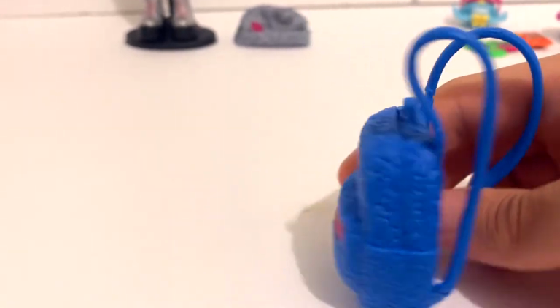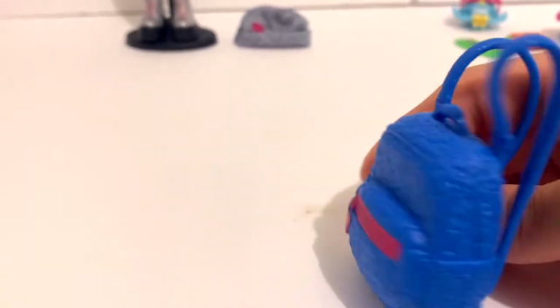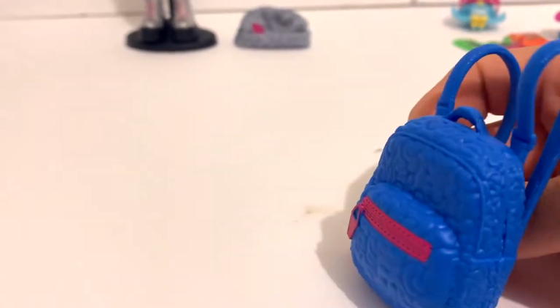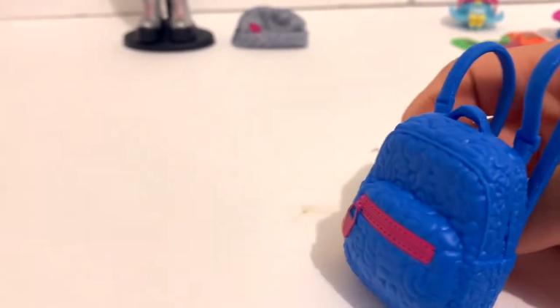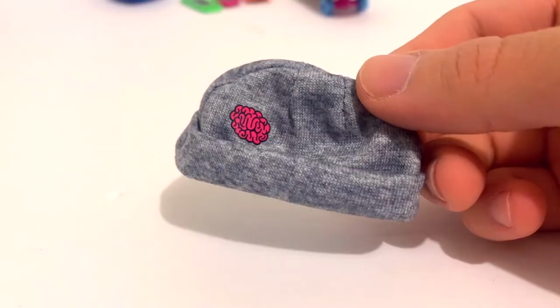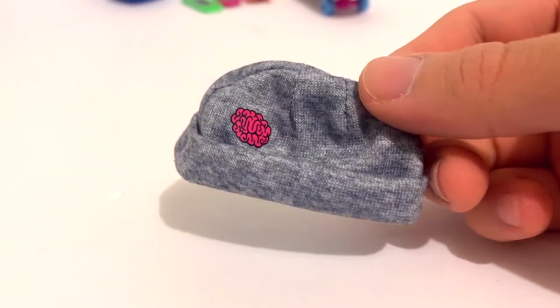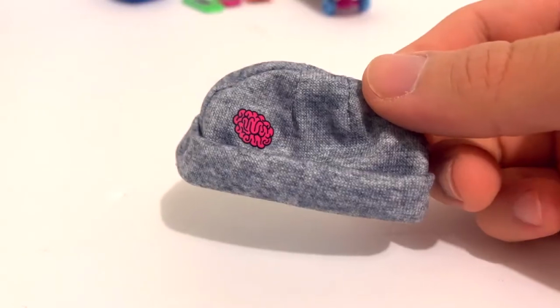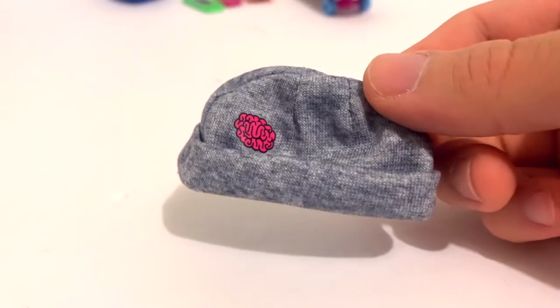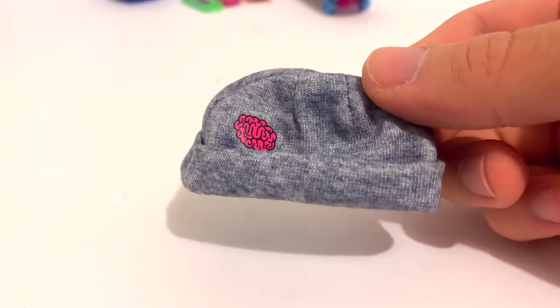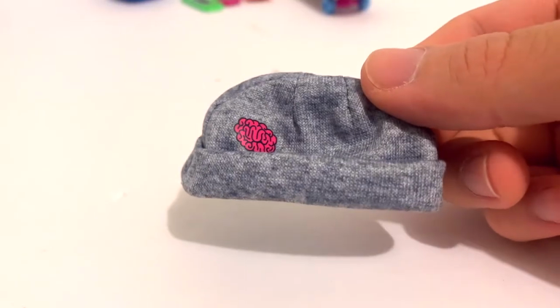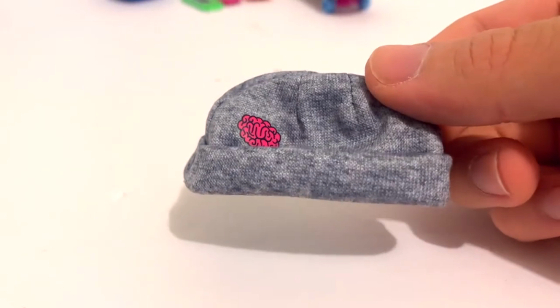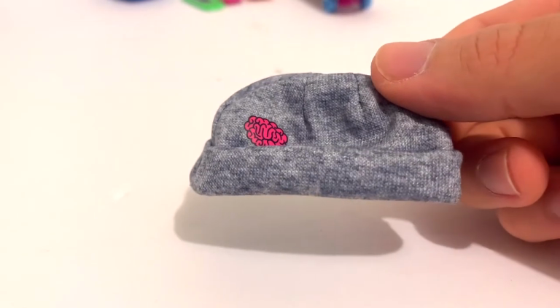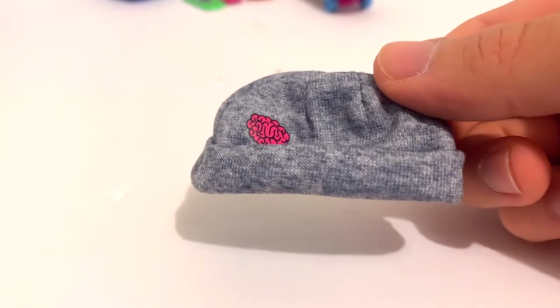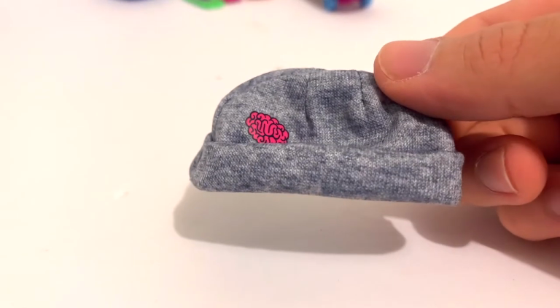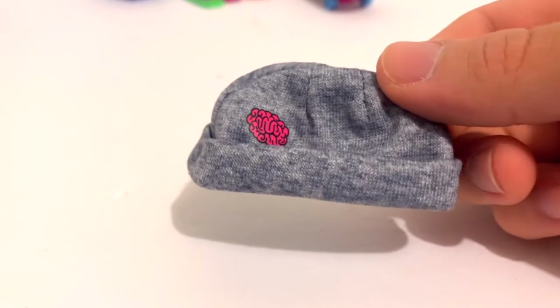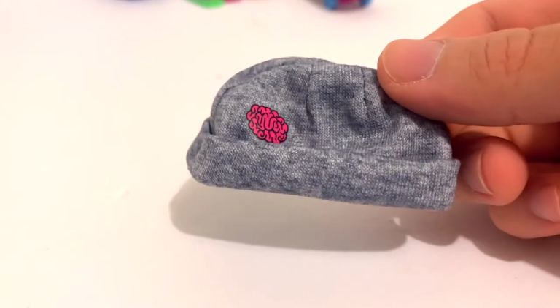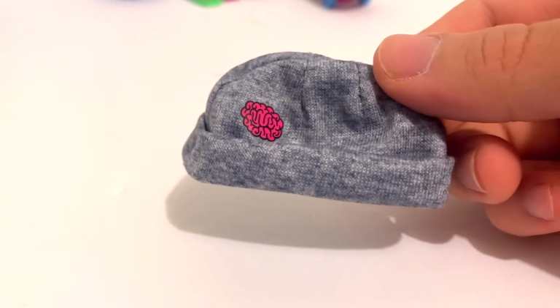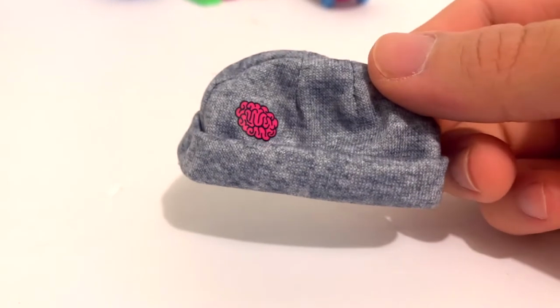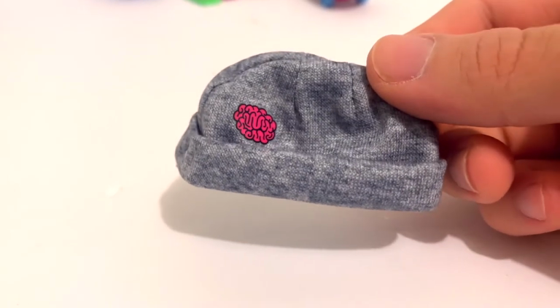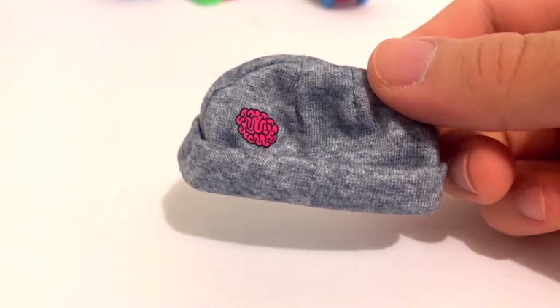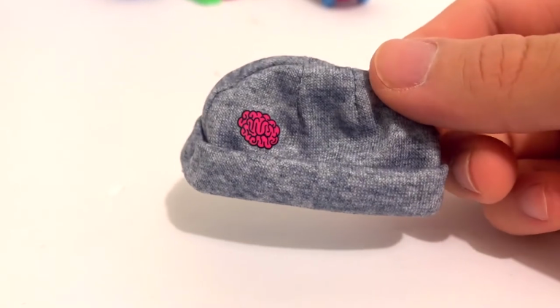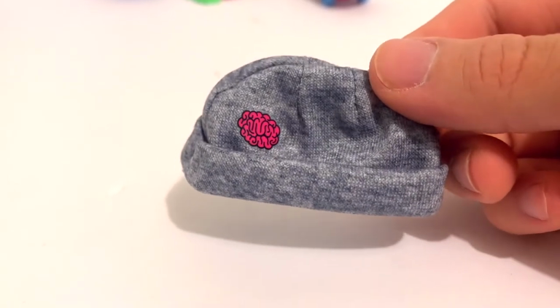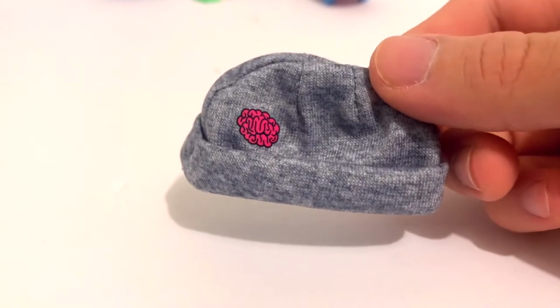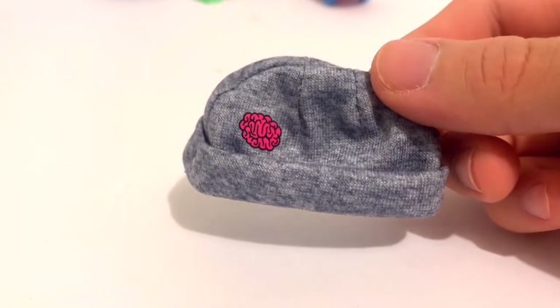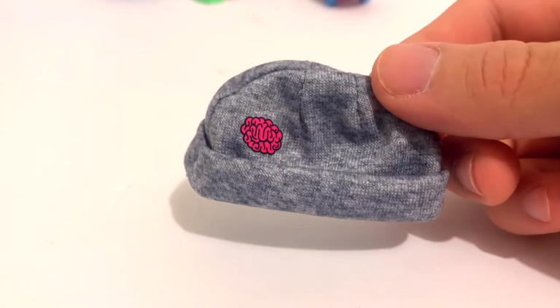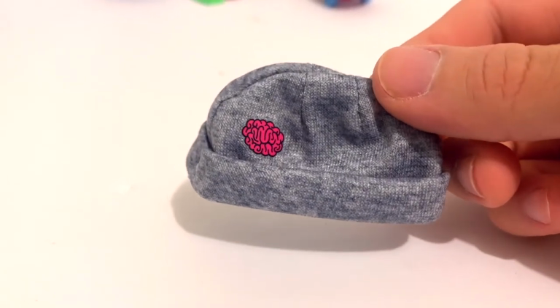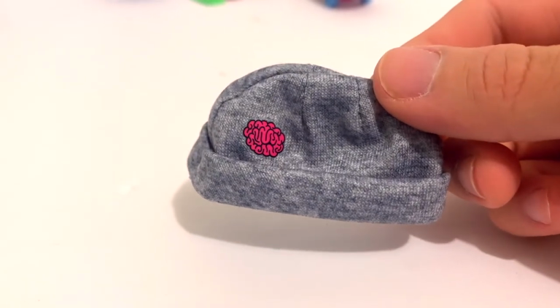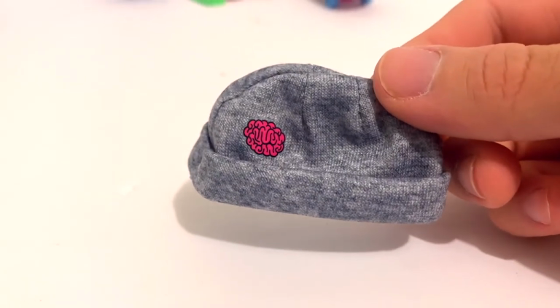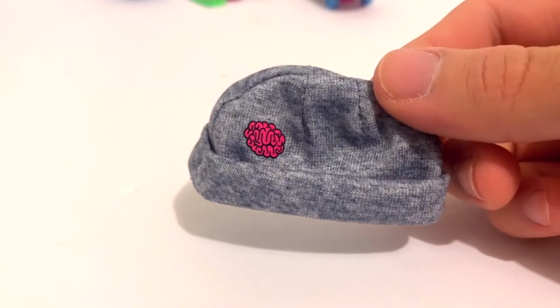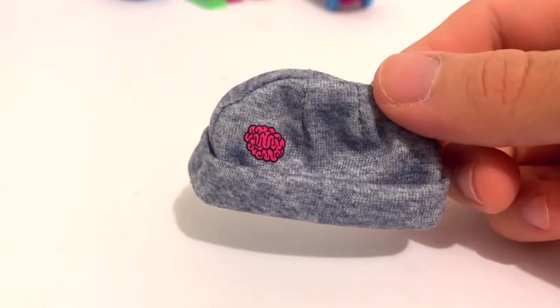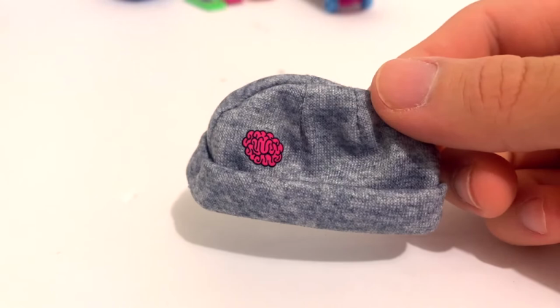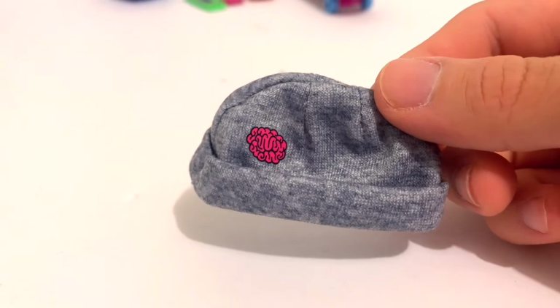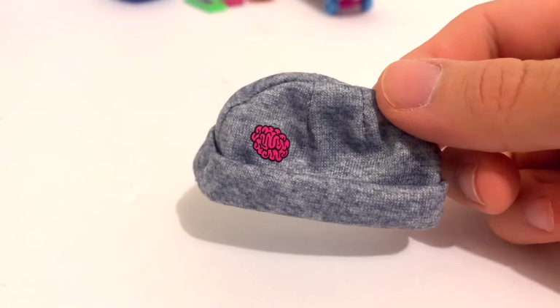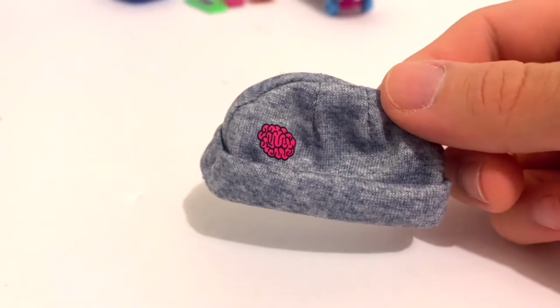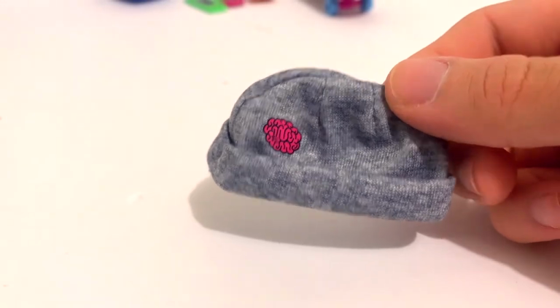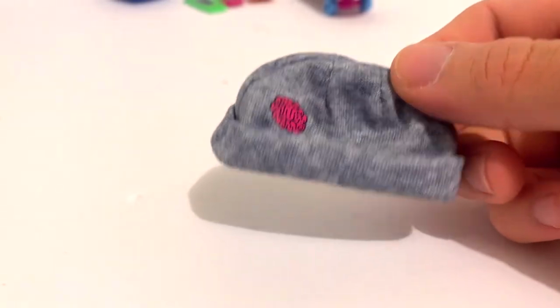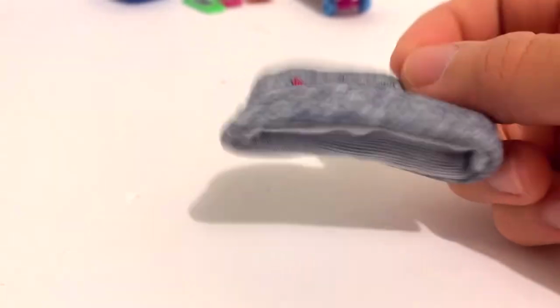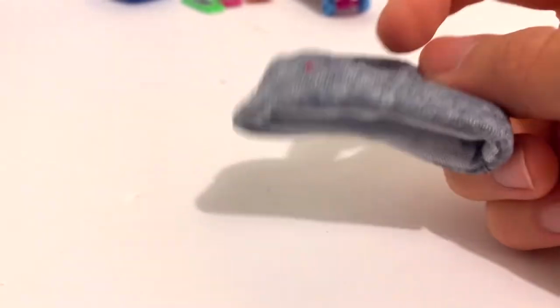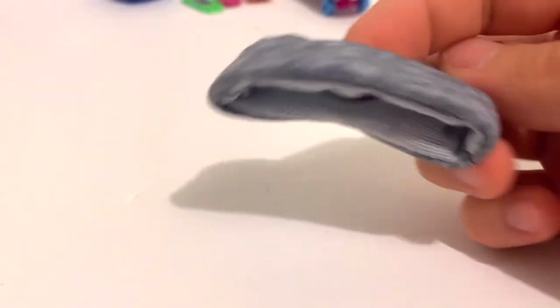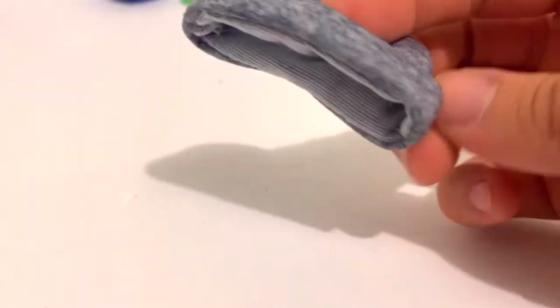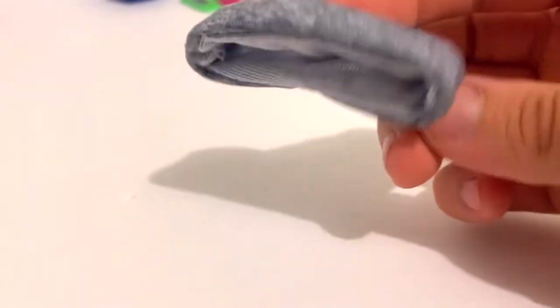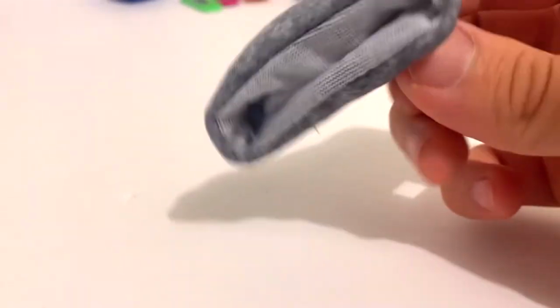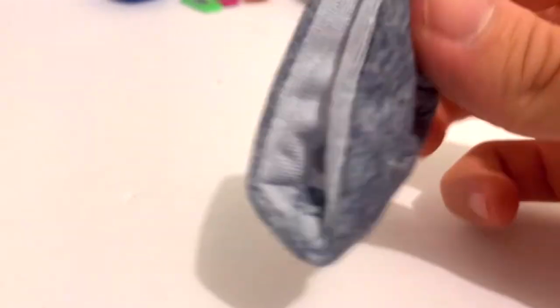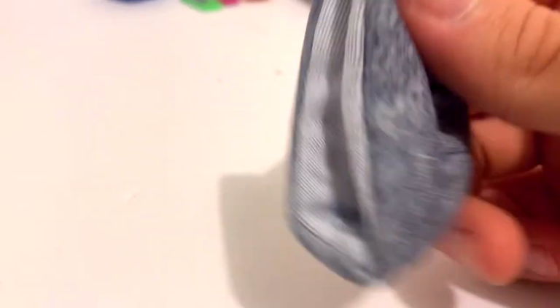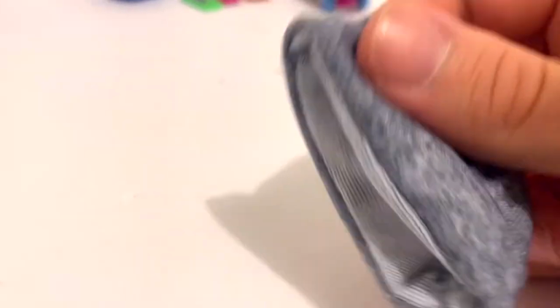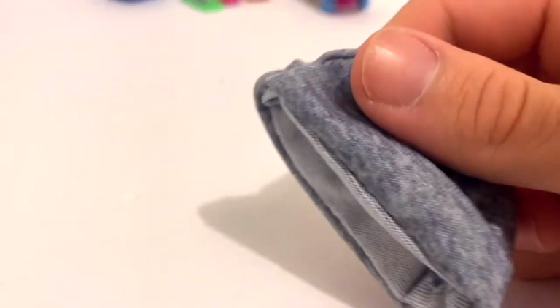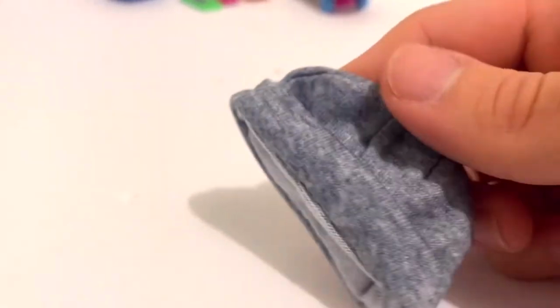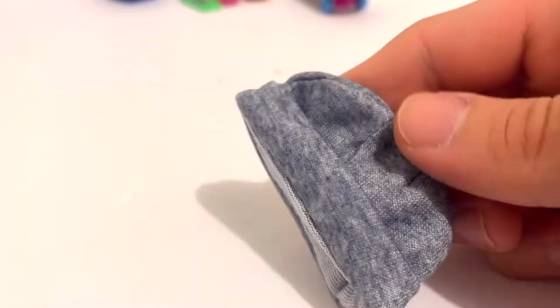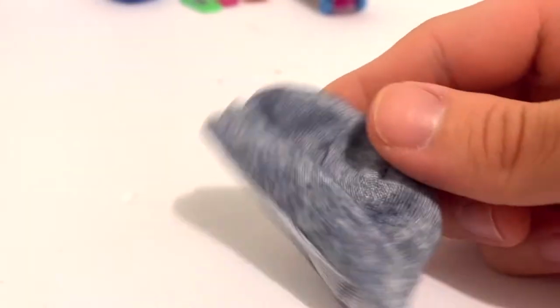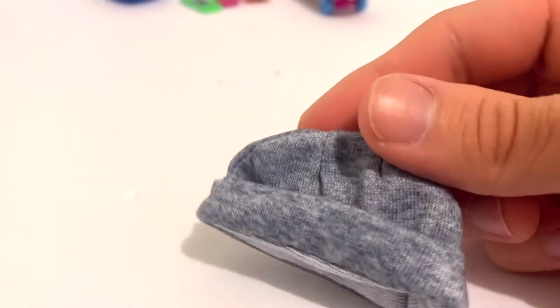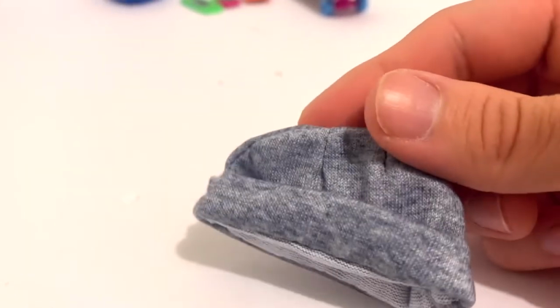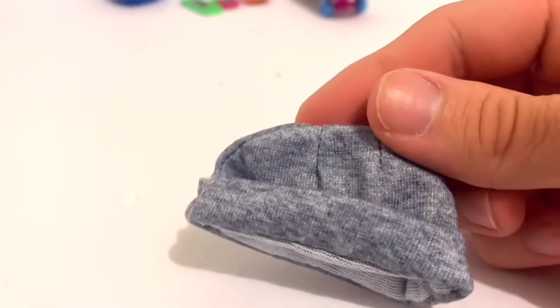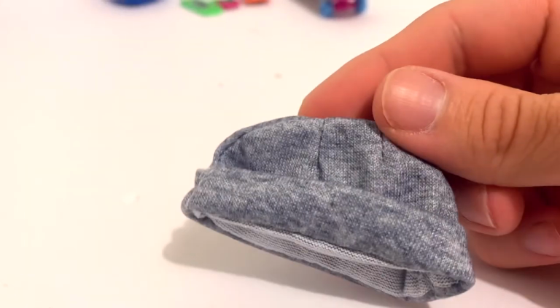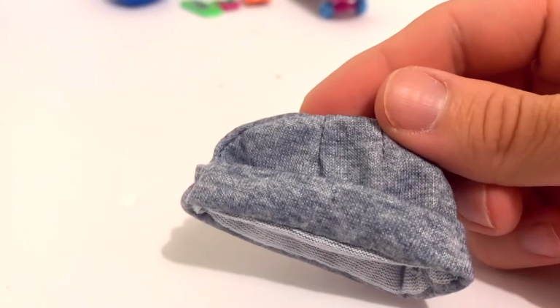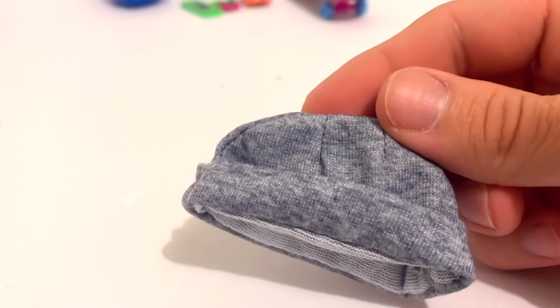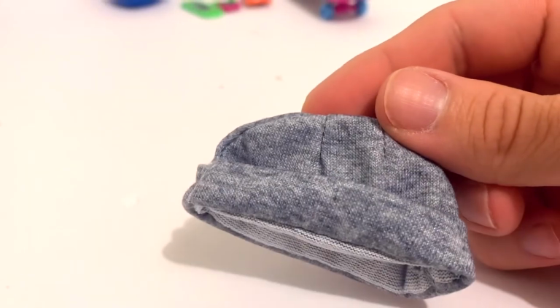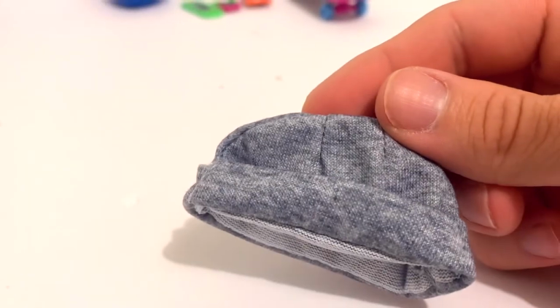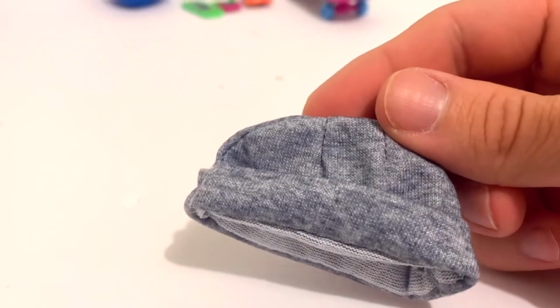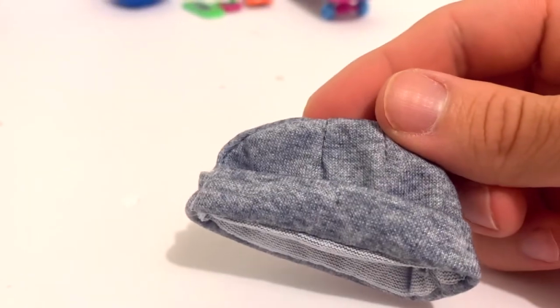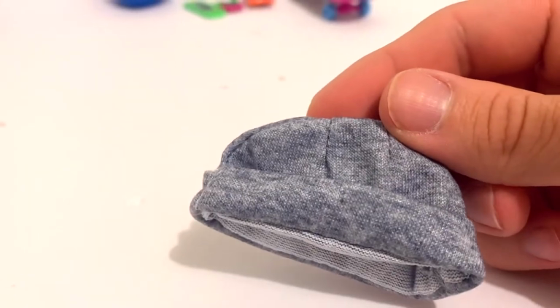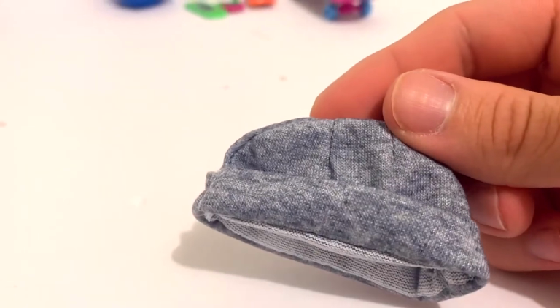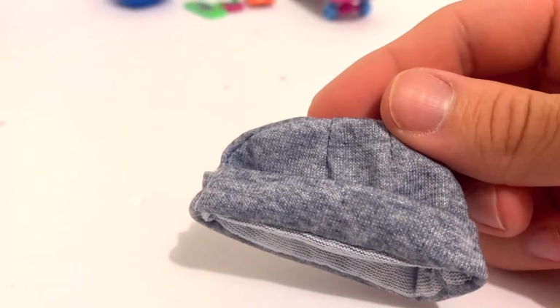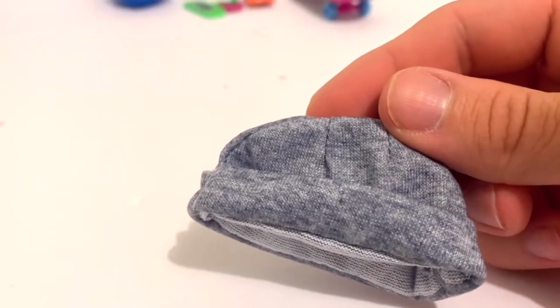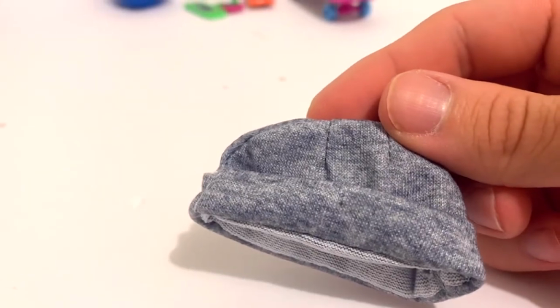As for fashion accessories, she only comes with one — it's a gray beanie with a little hot pink brain decal on it. It's pretty simple, just all-around gray, but it's really cute.